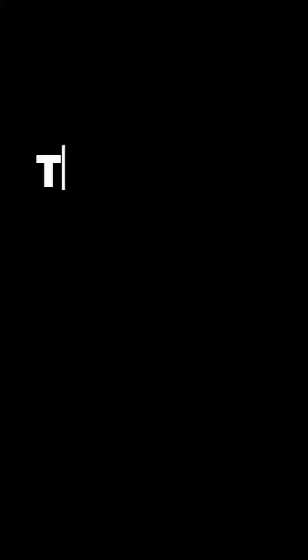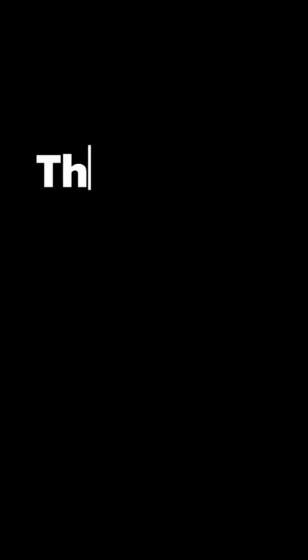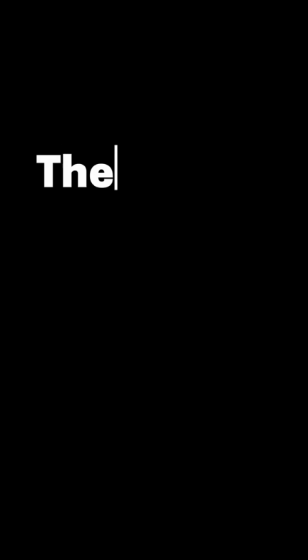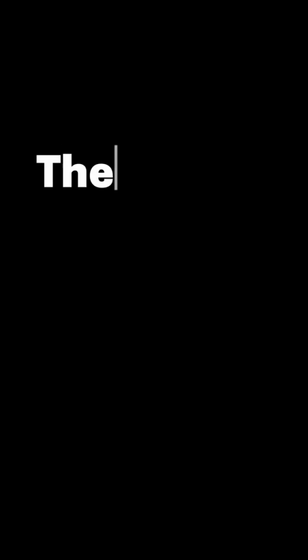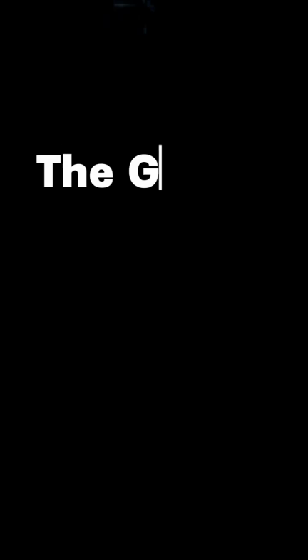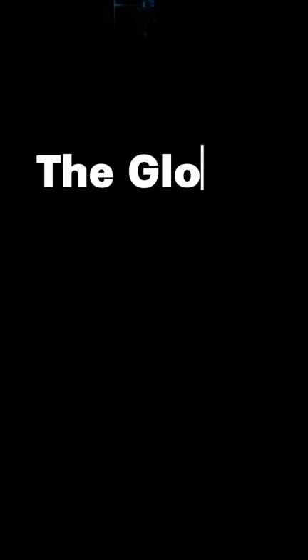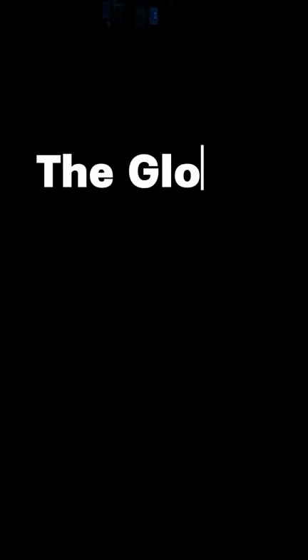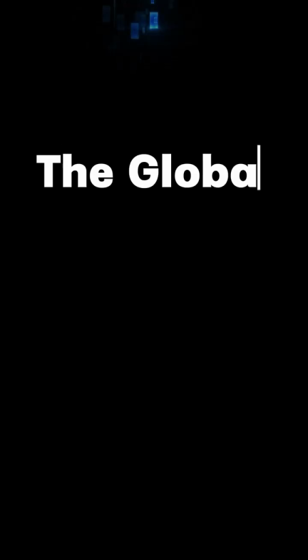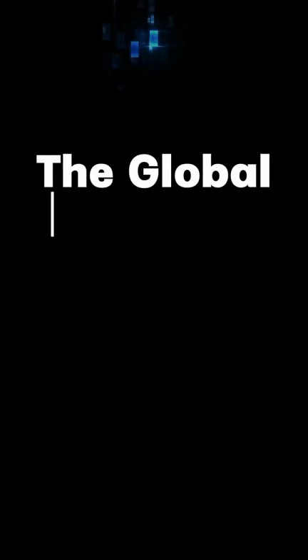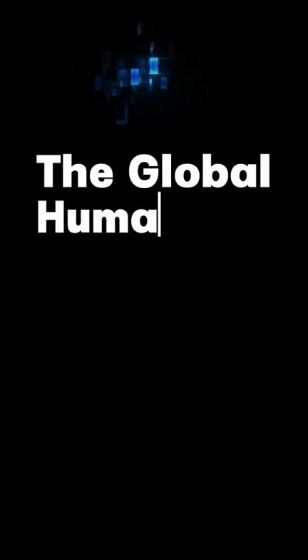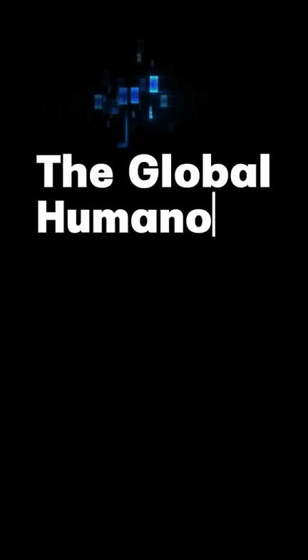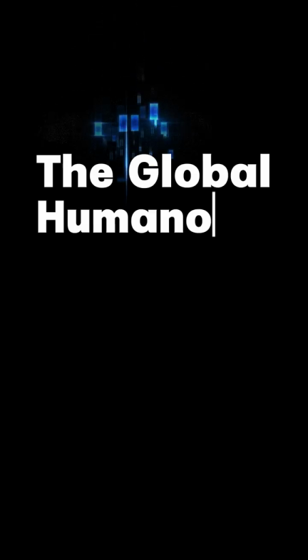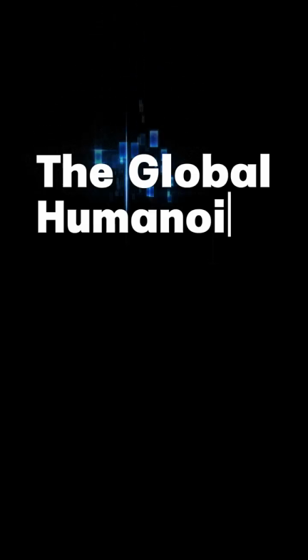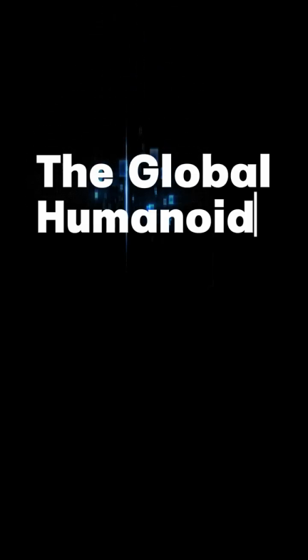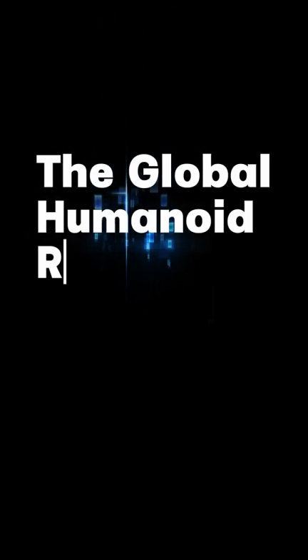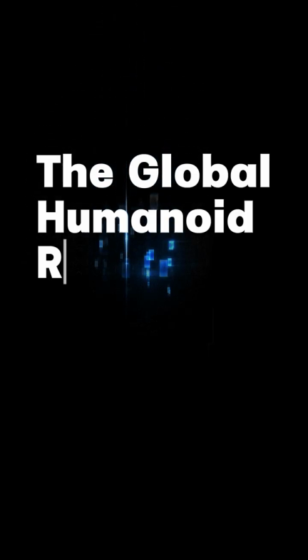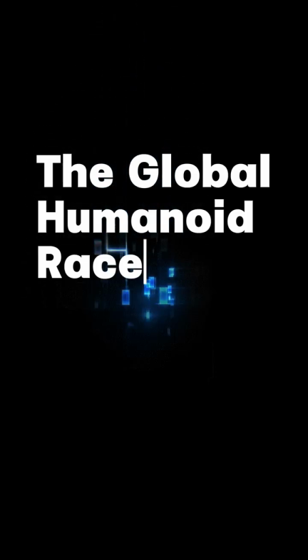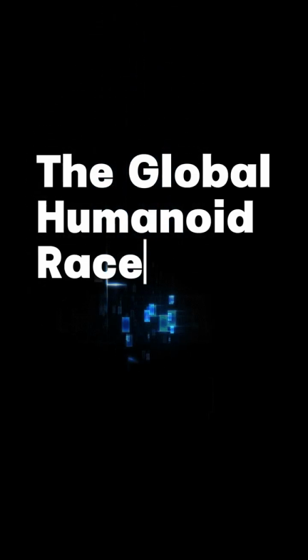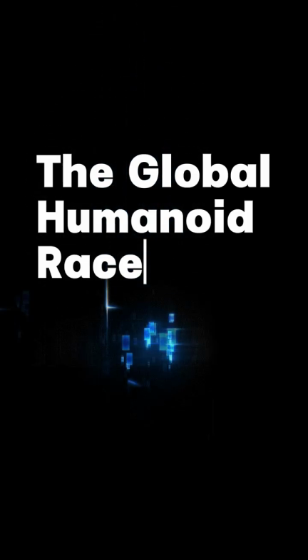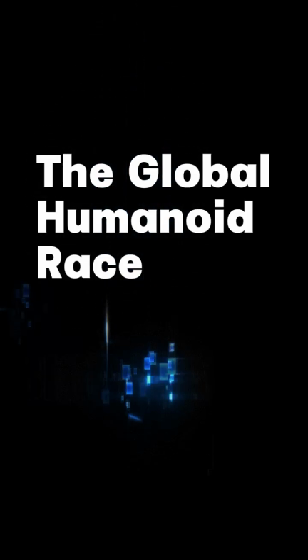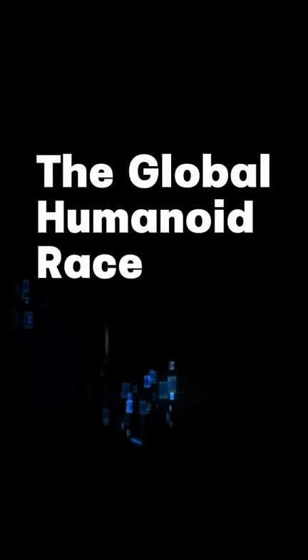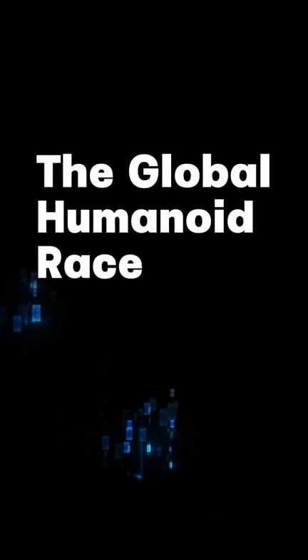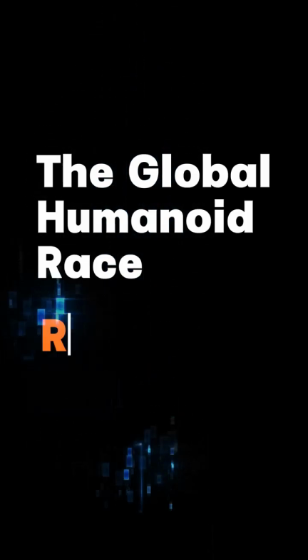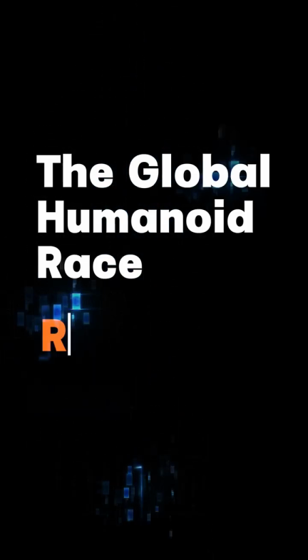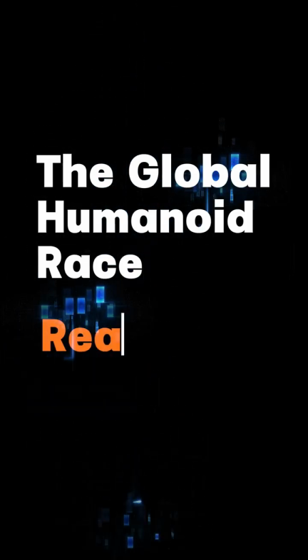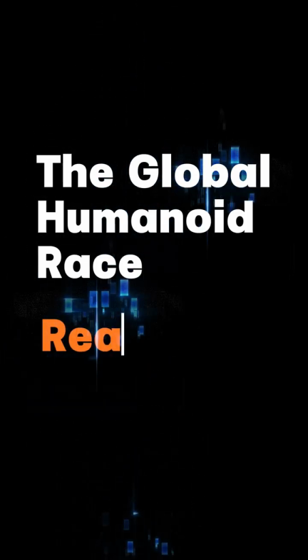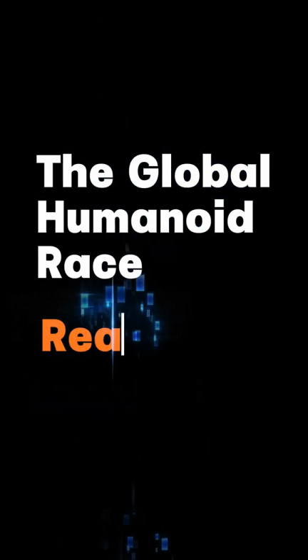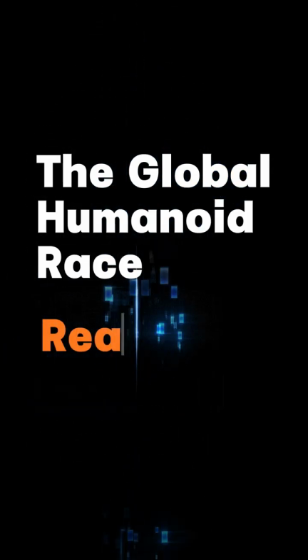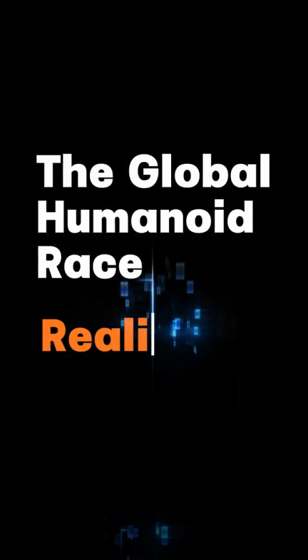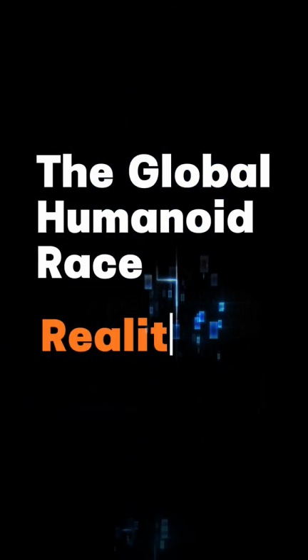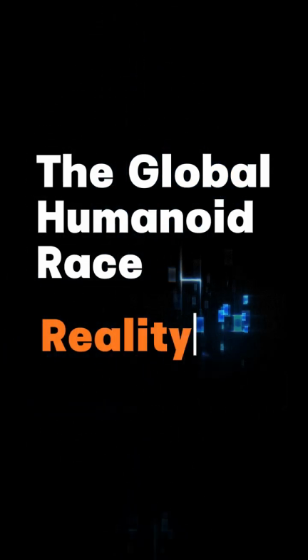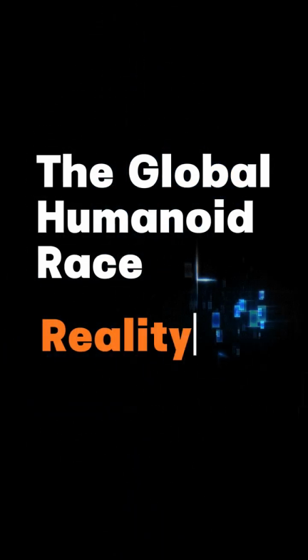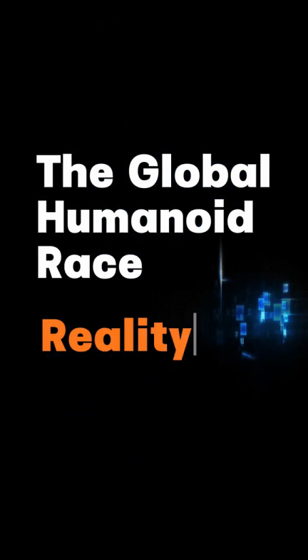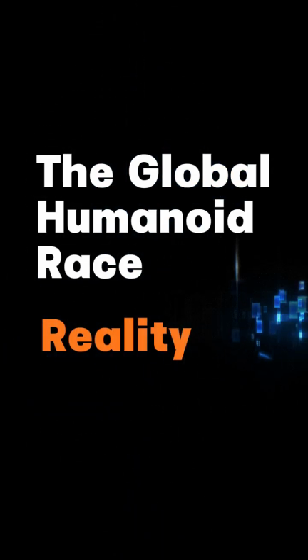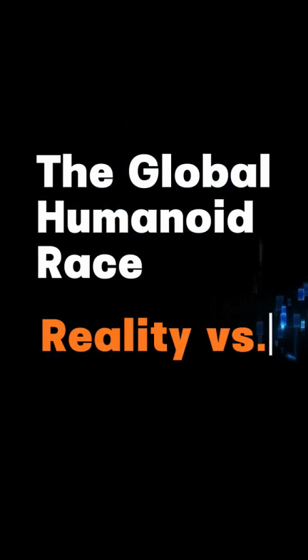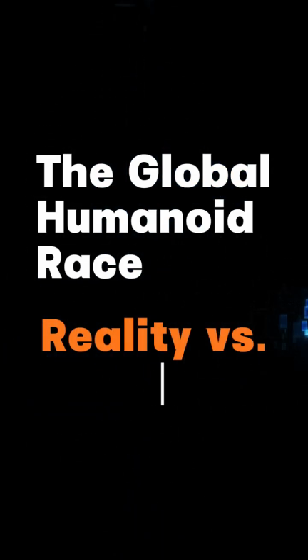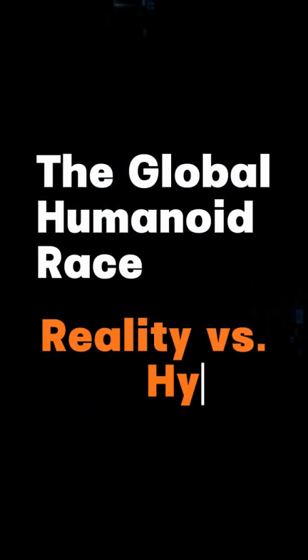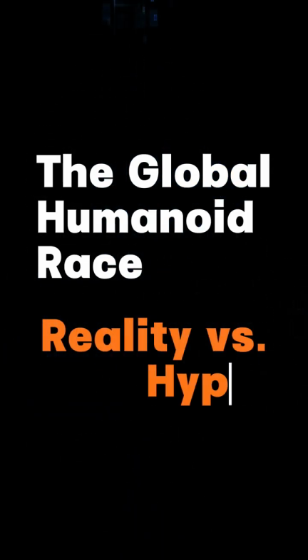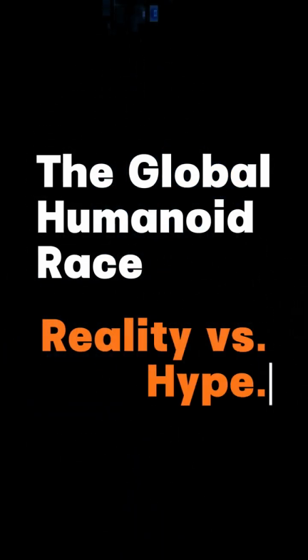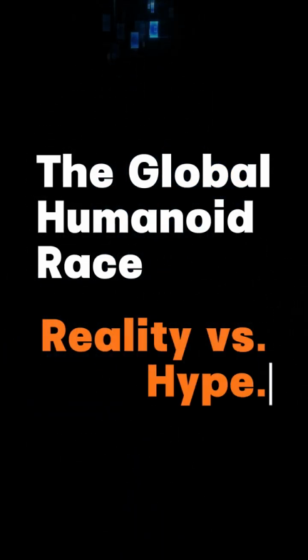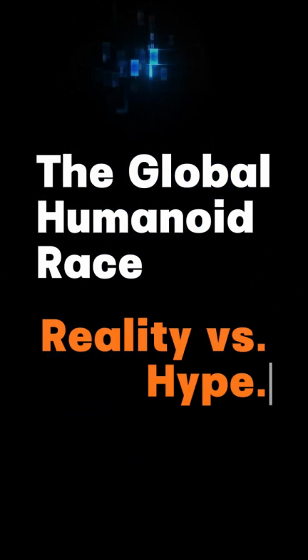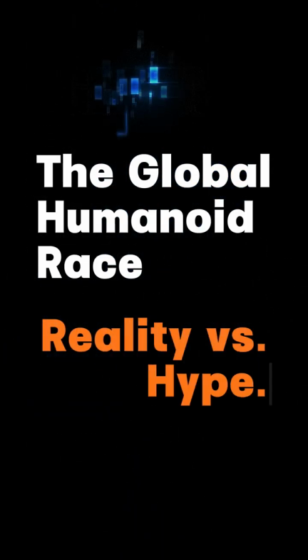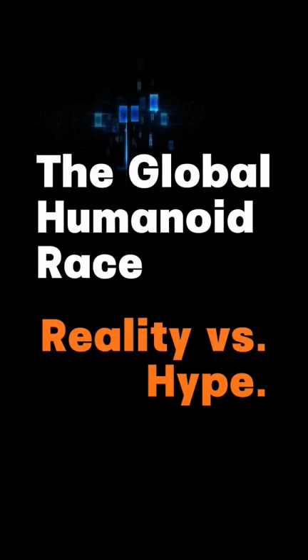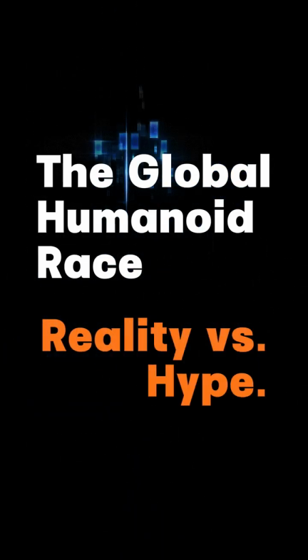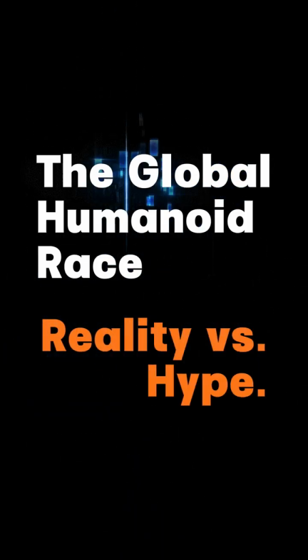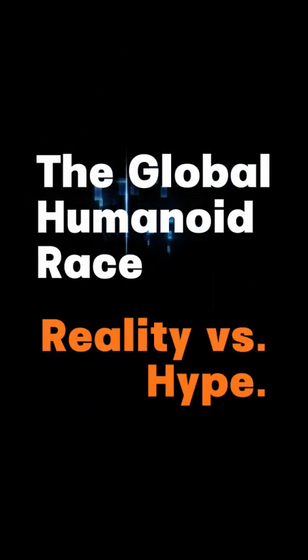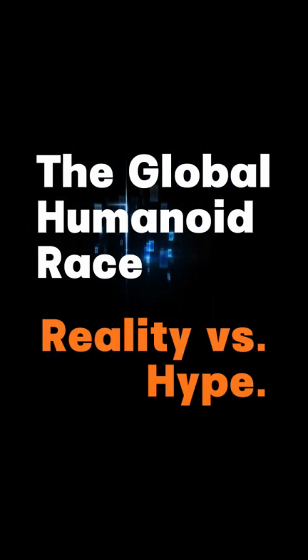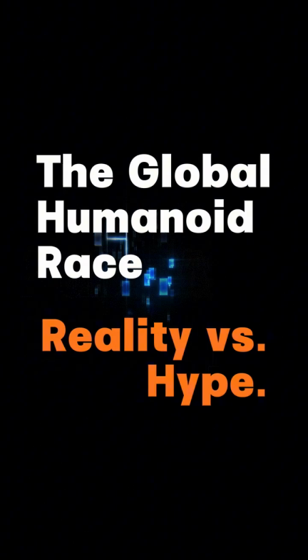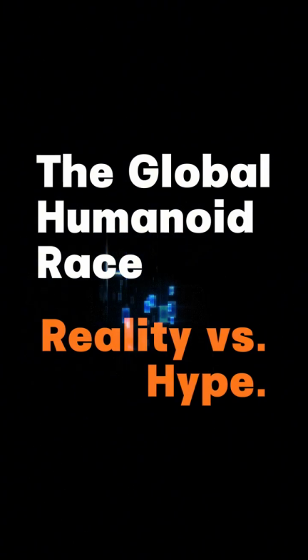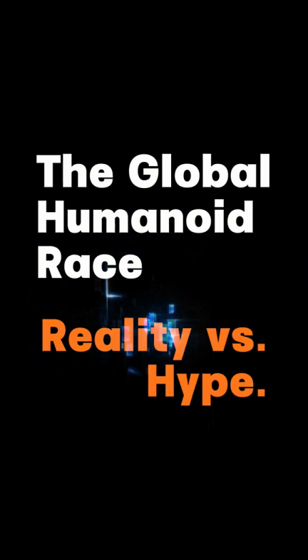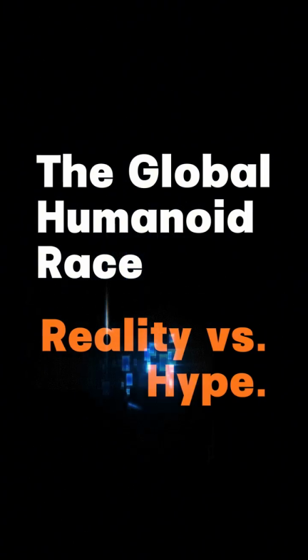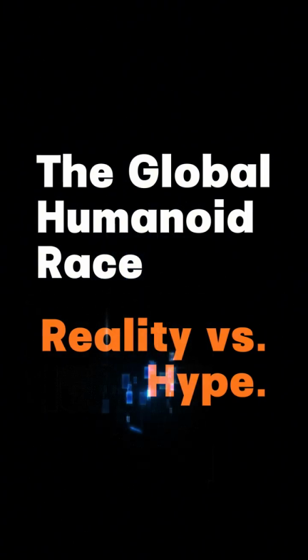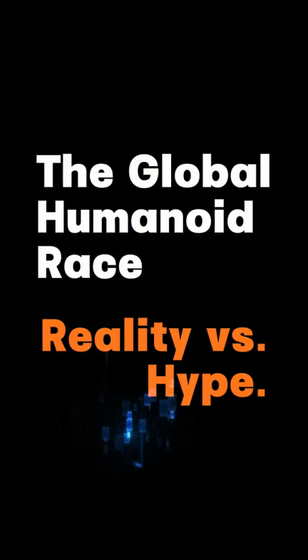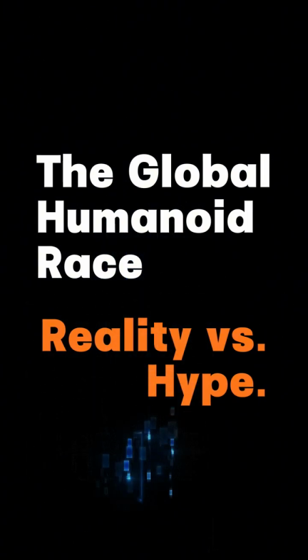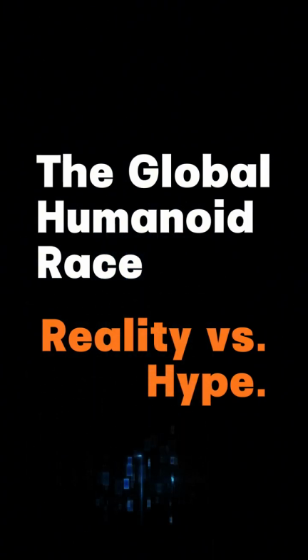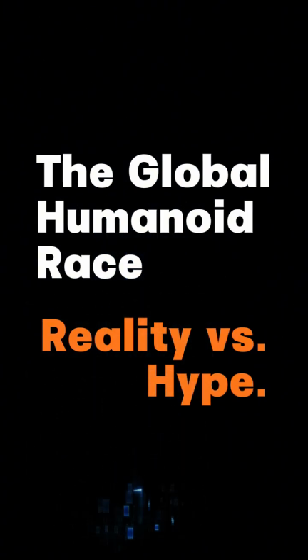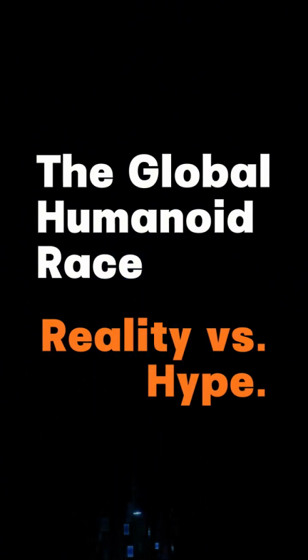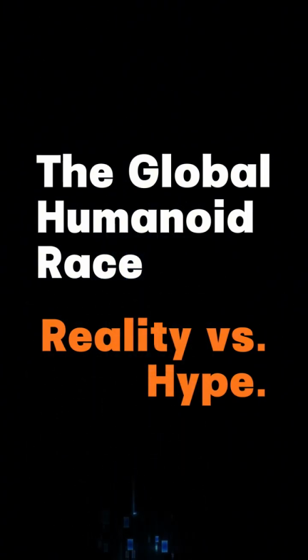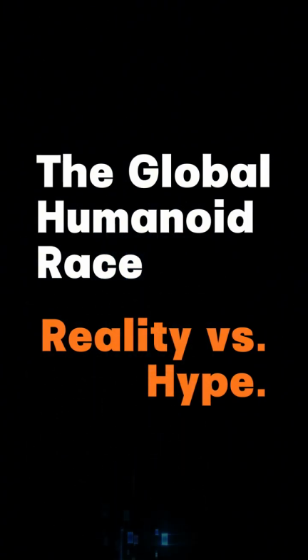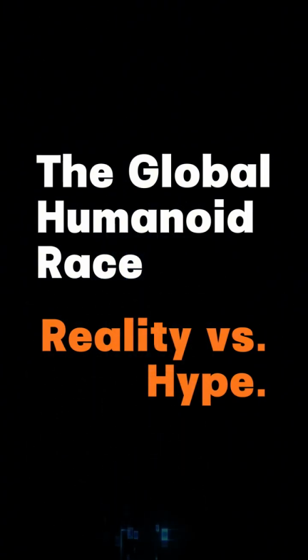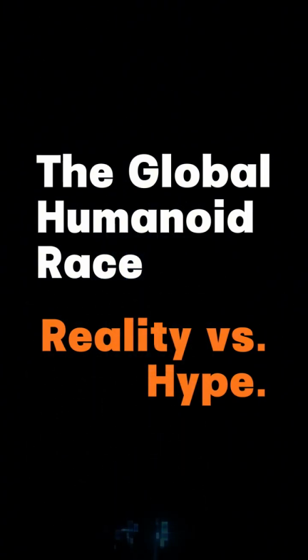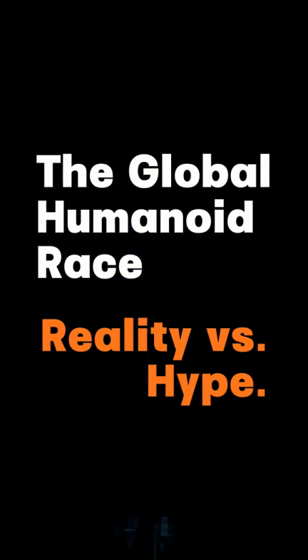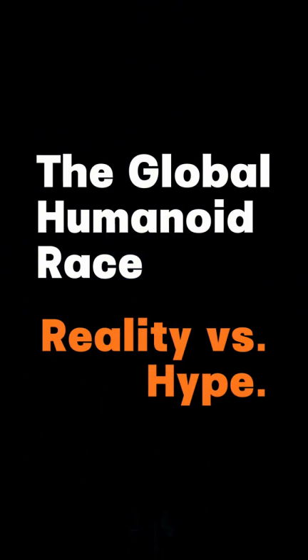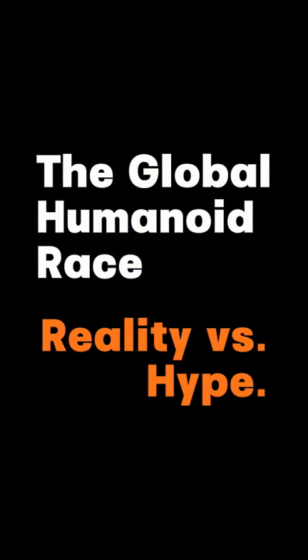A look at the global humanoid landscape: what's advancing, what's emerging, and how the reality compares with the hype.